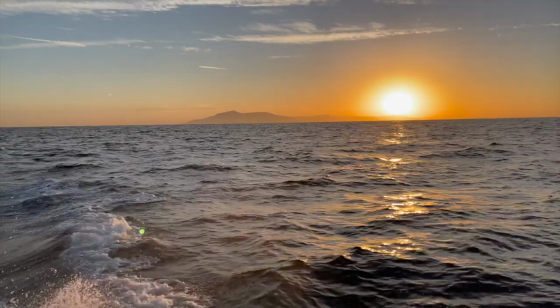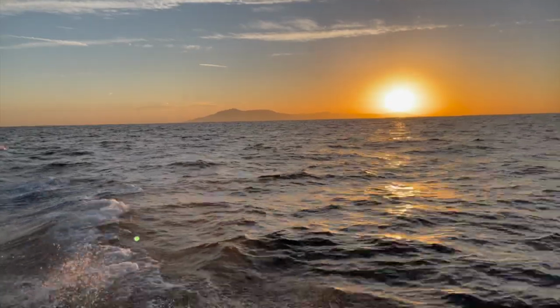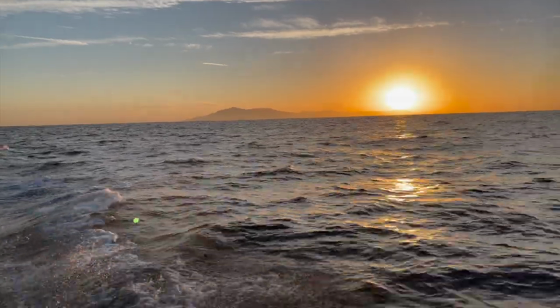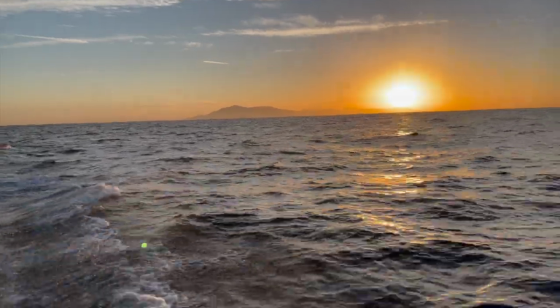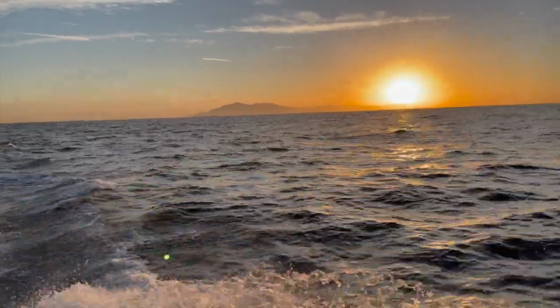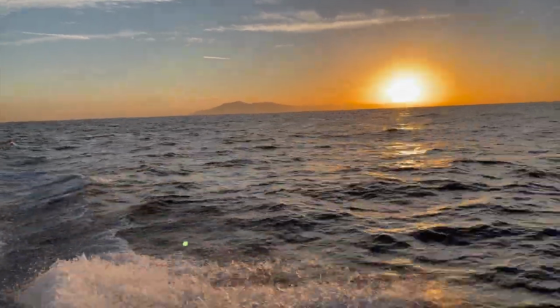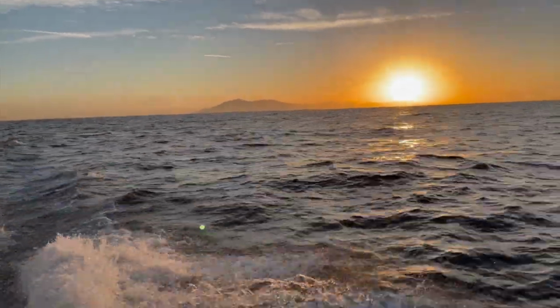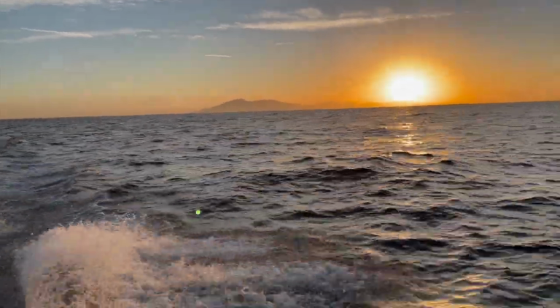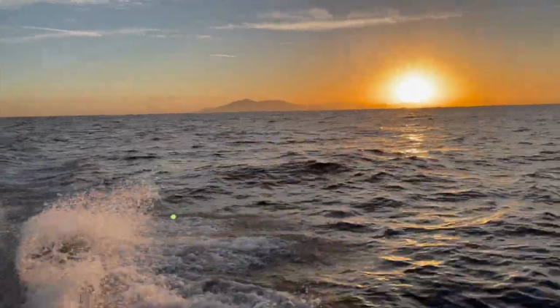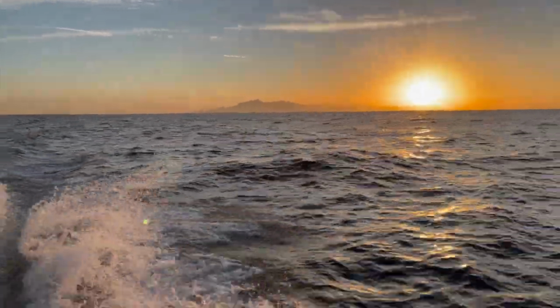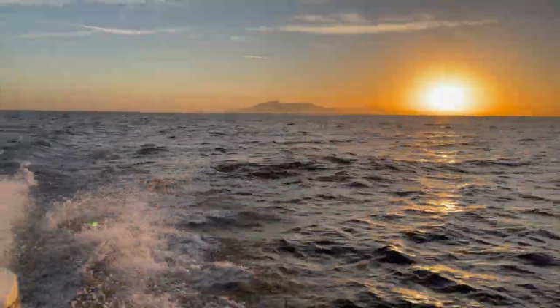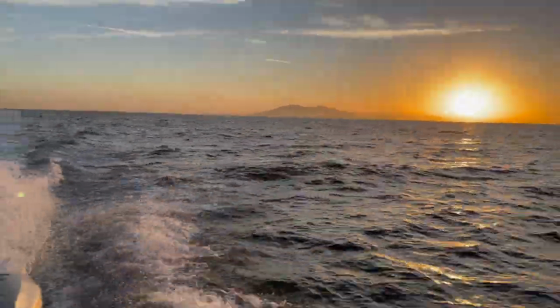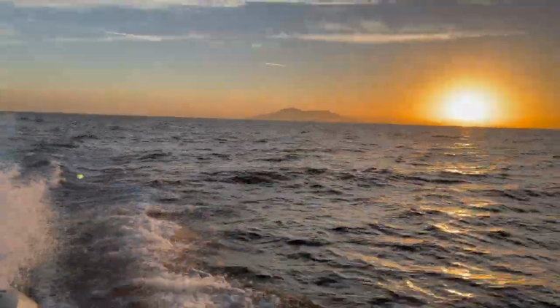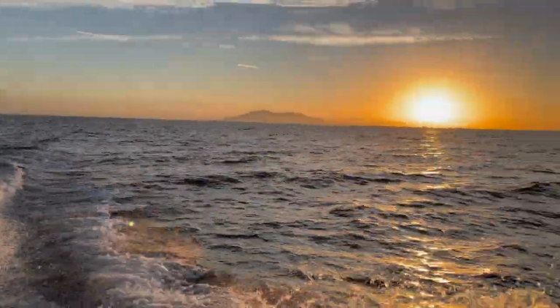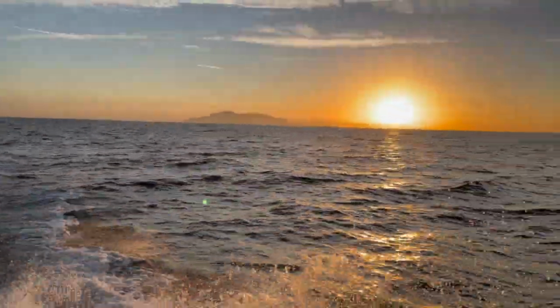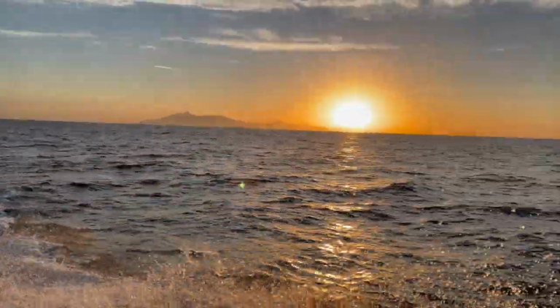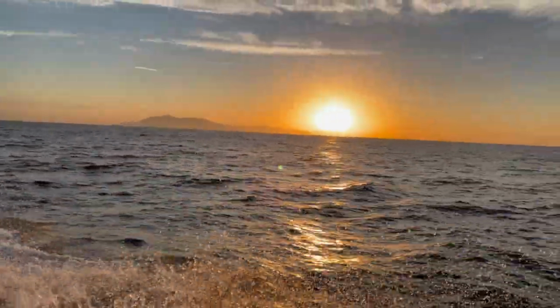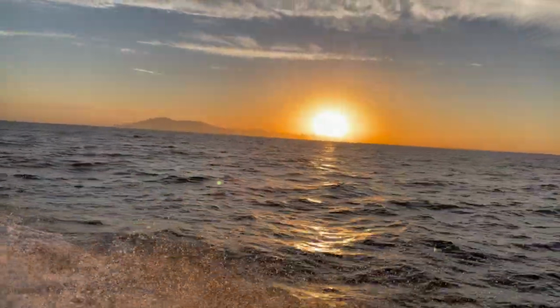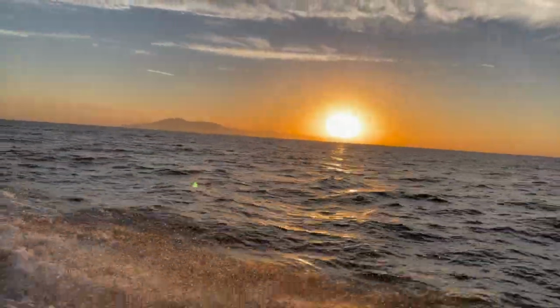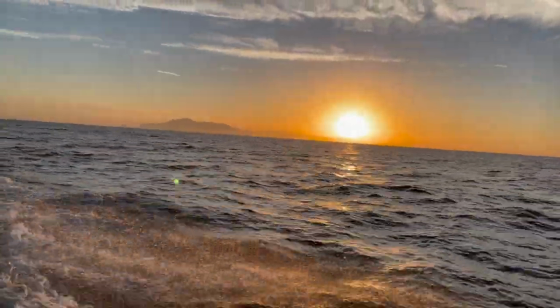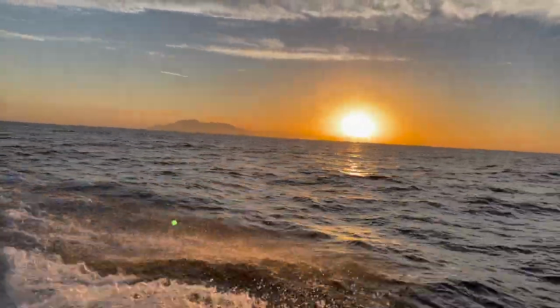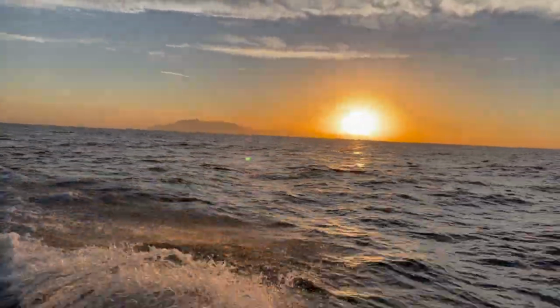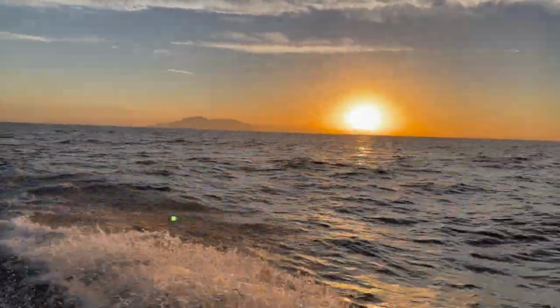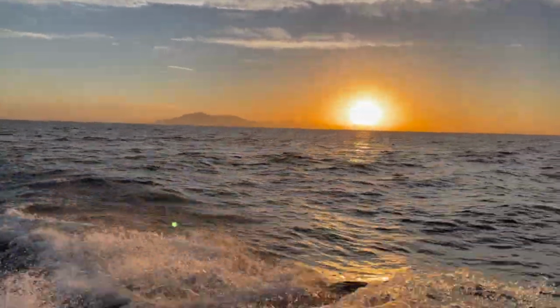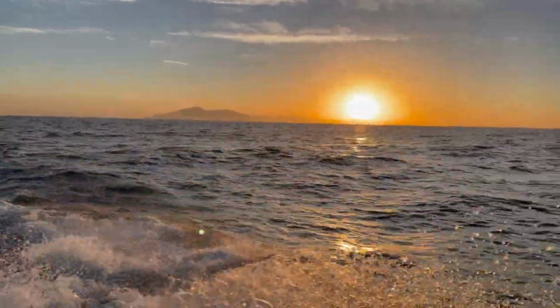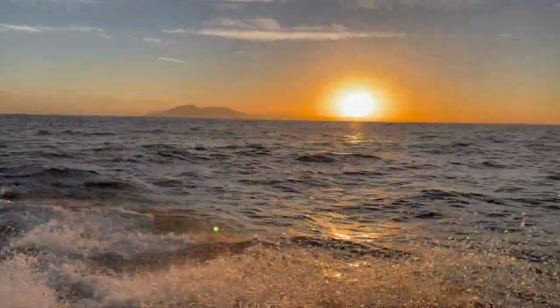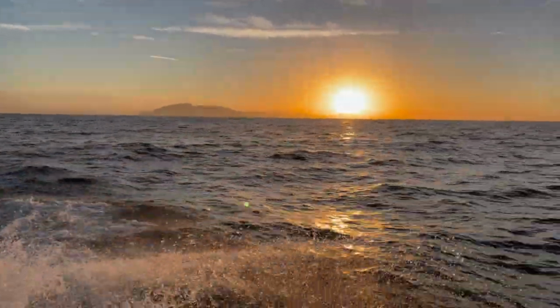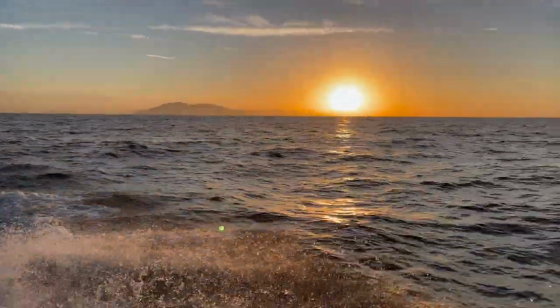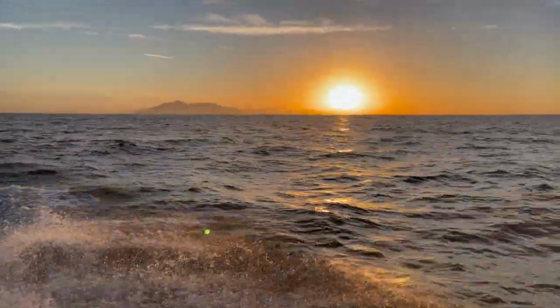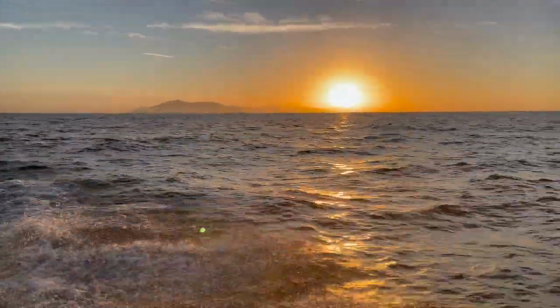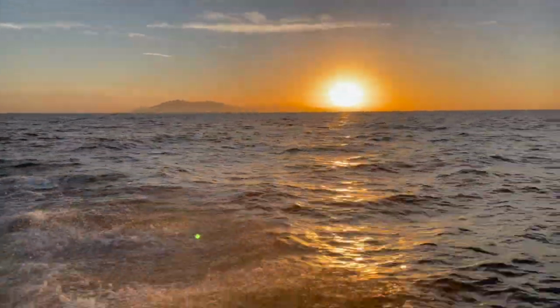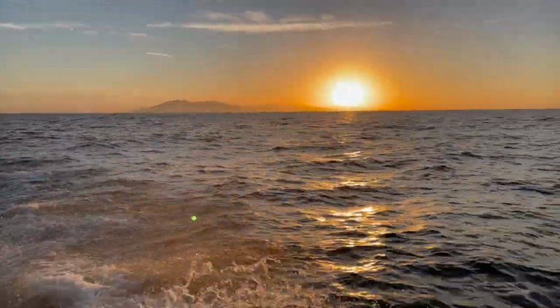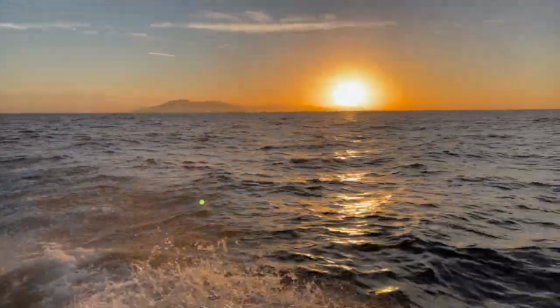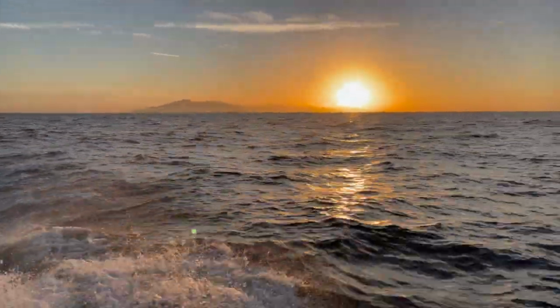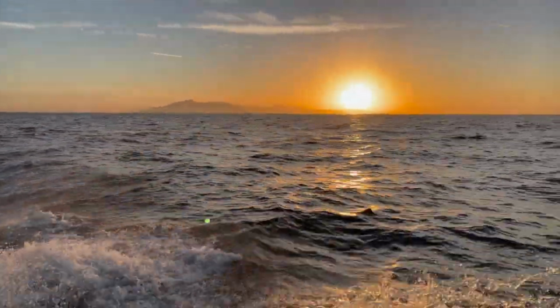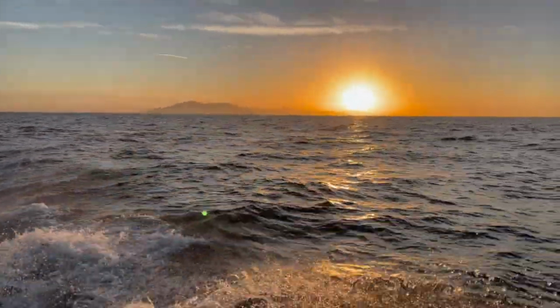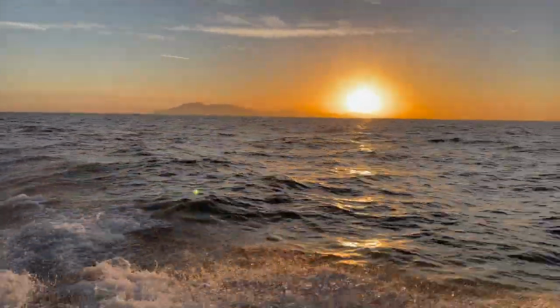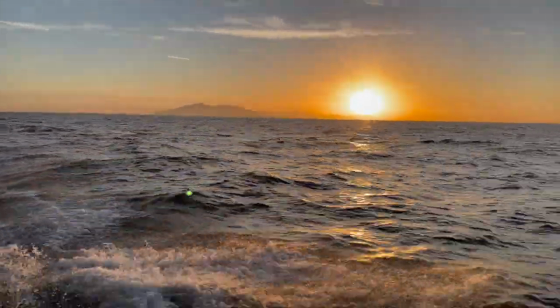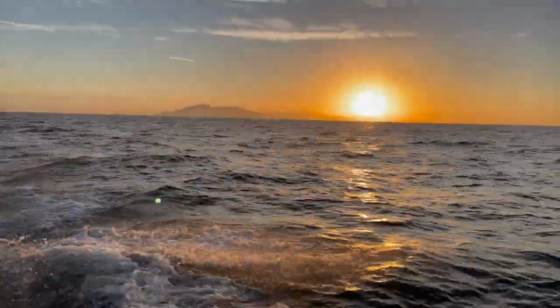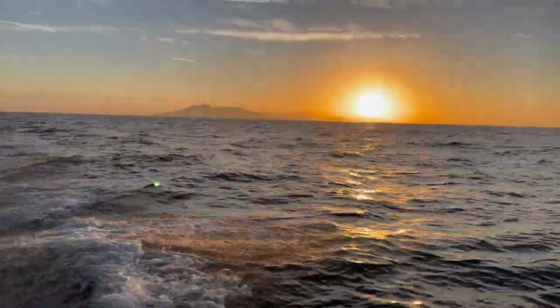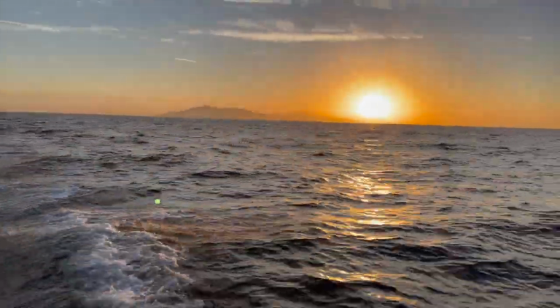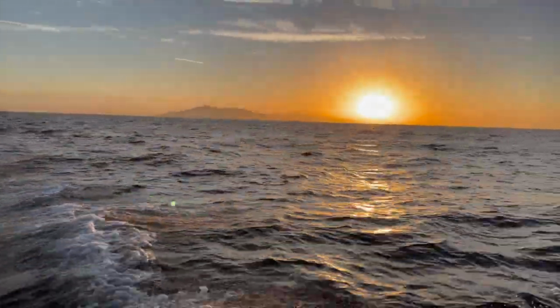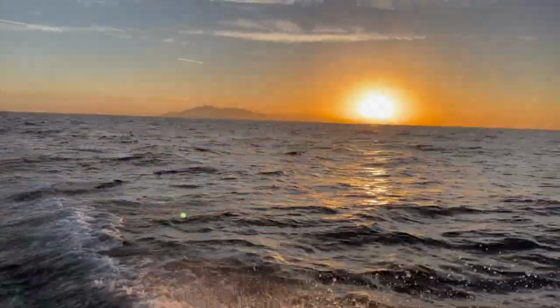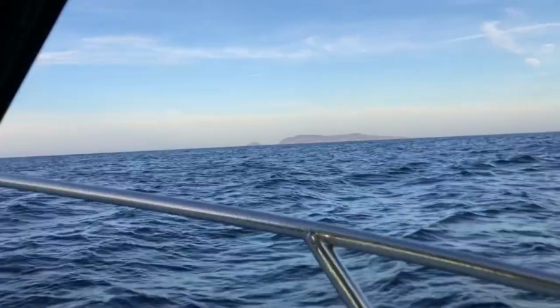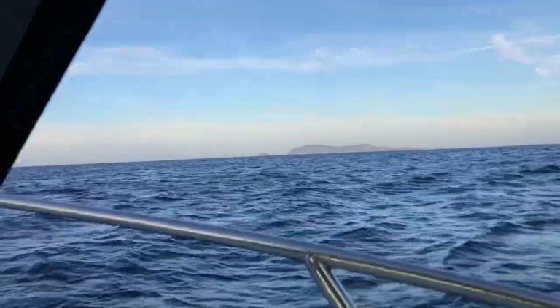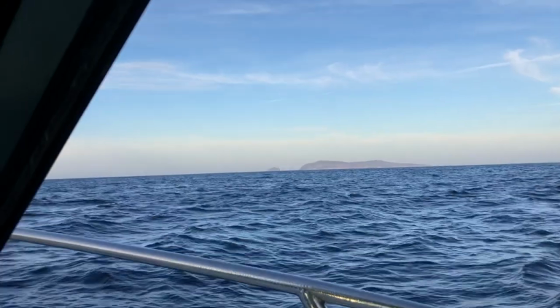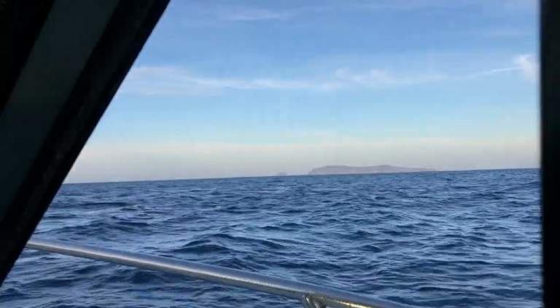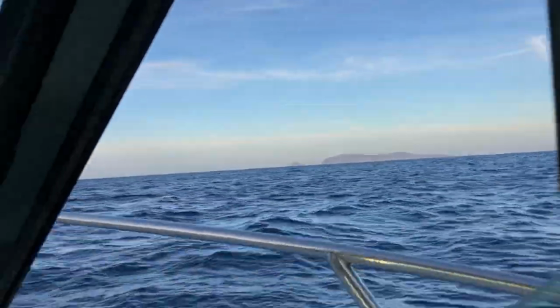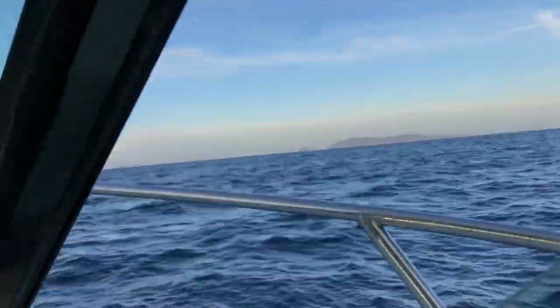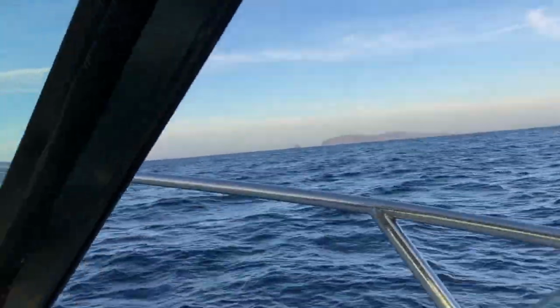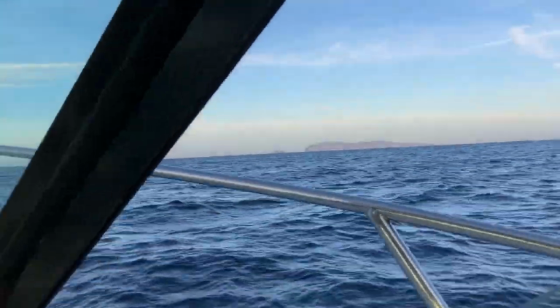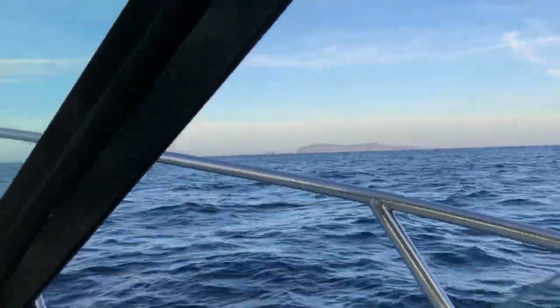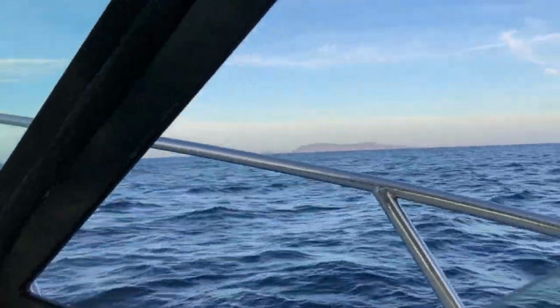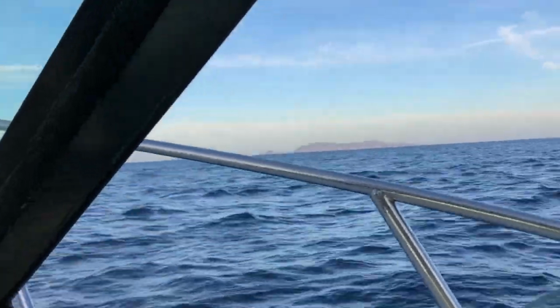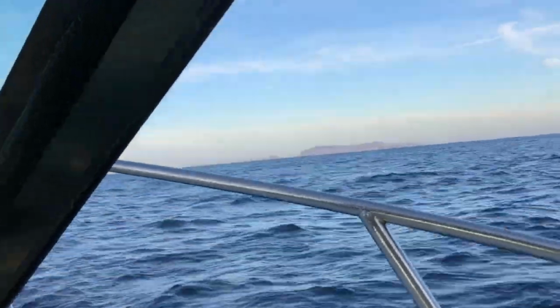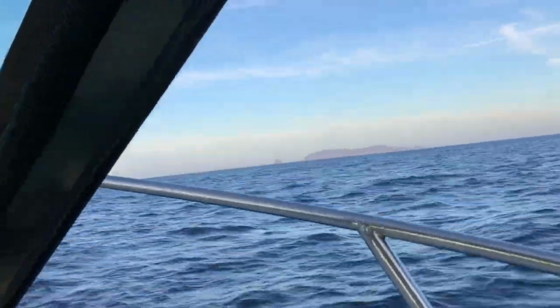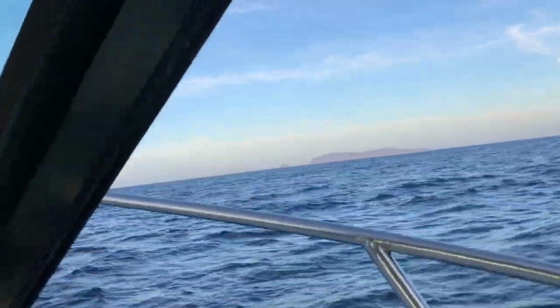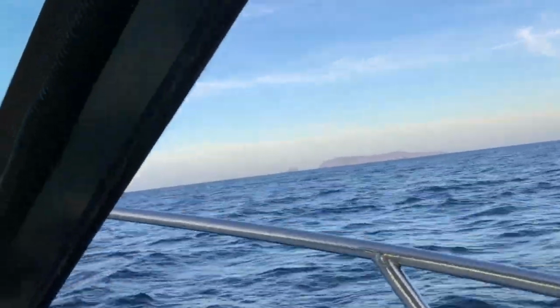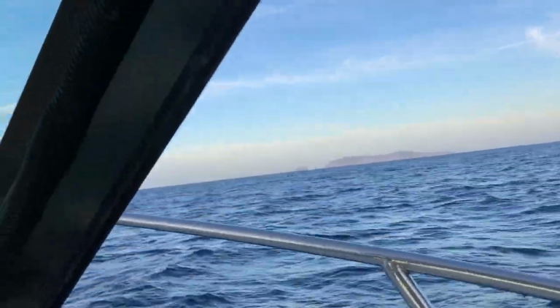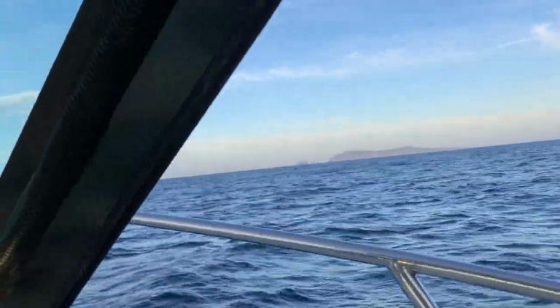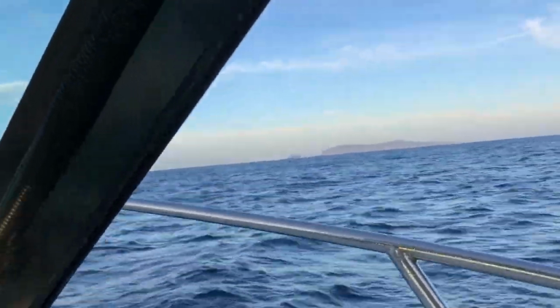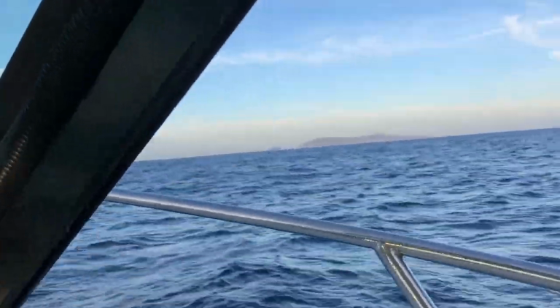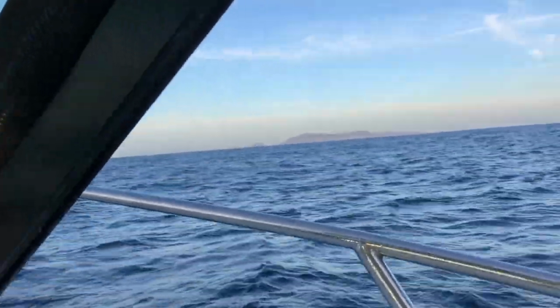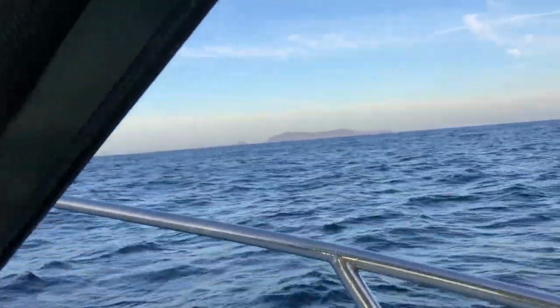Here we're just passing Catalina Island. And this is Santa Barbara Island.